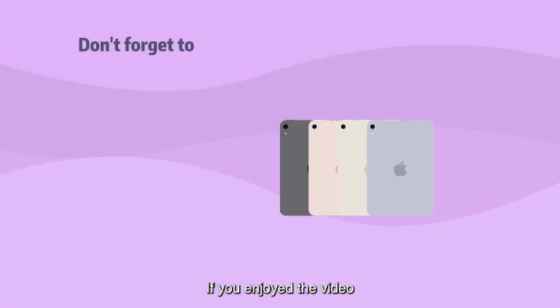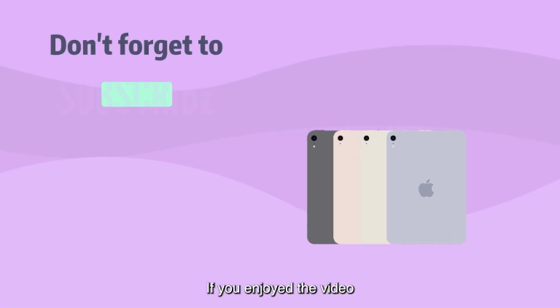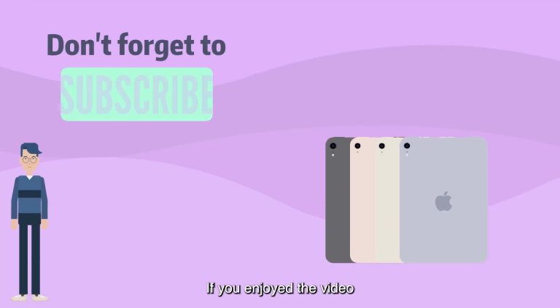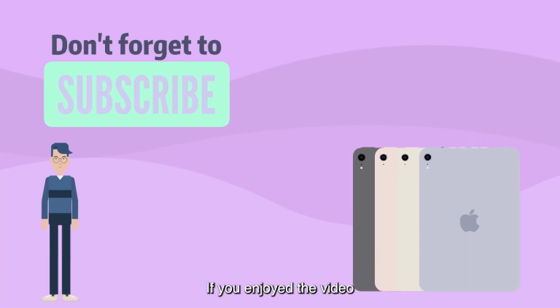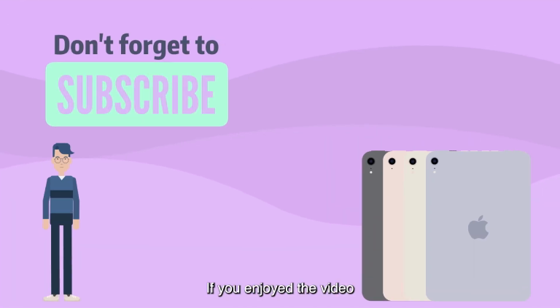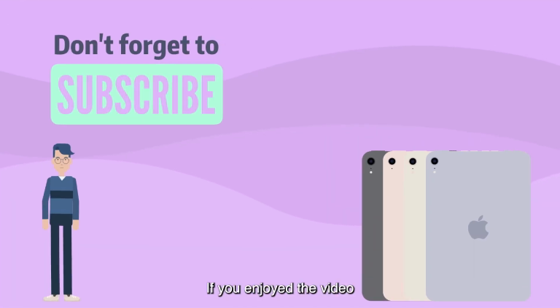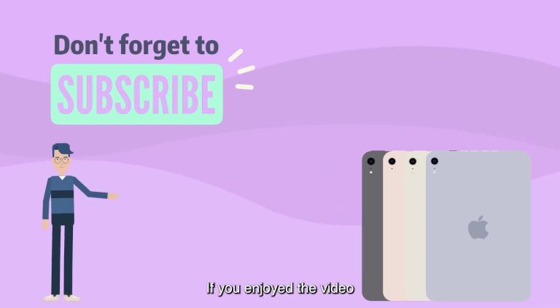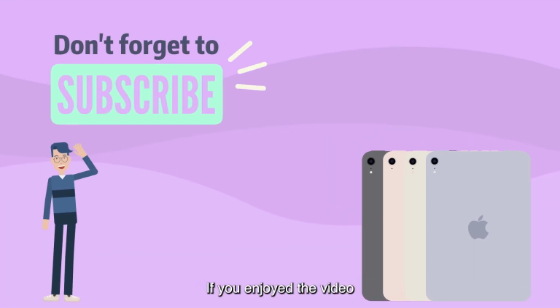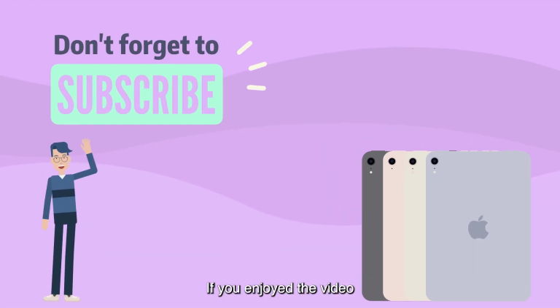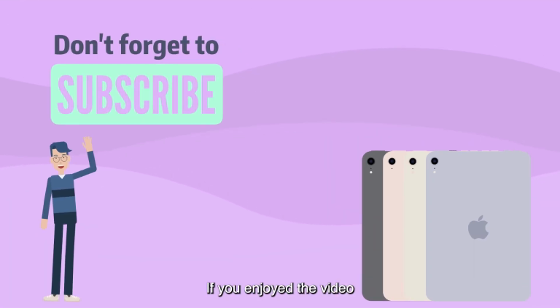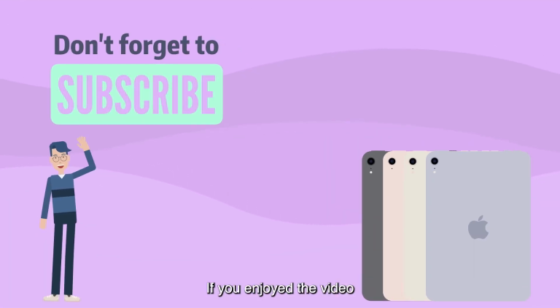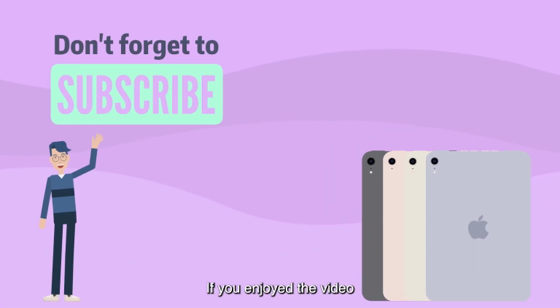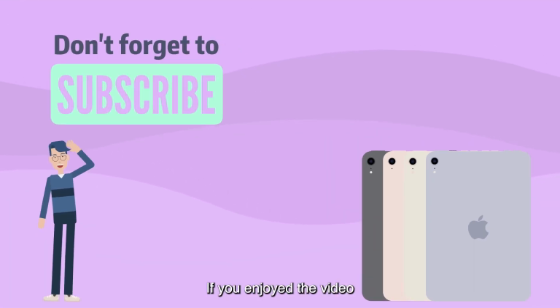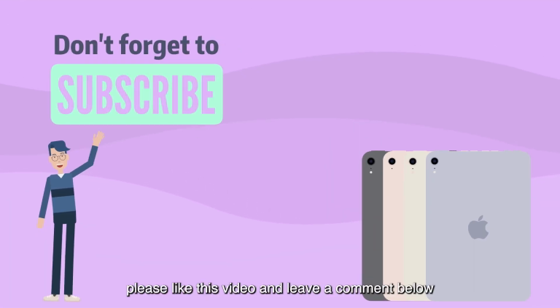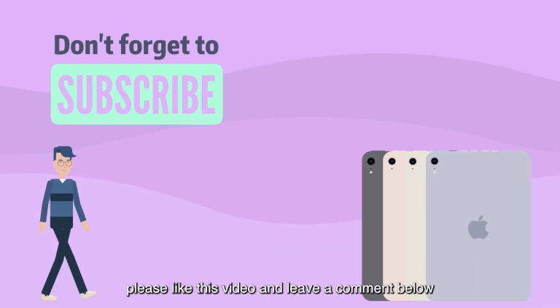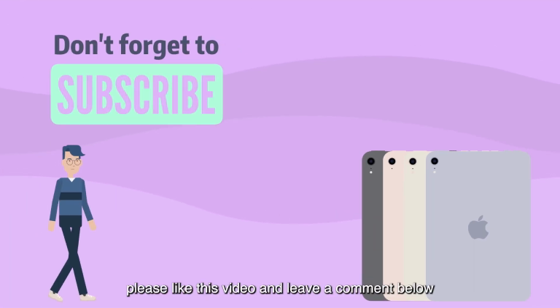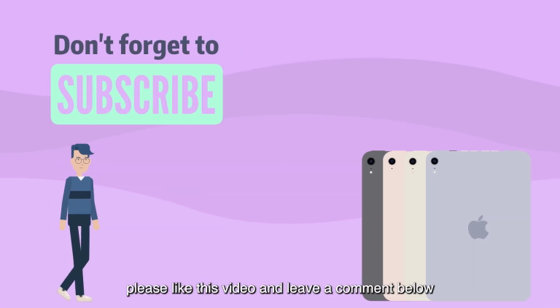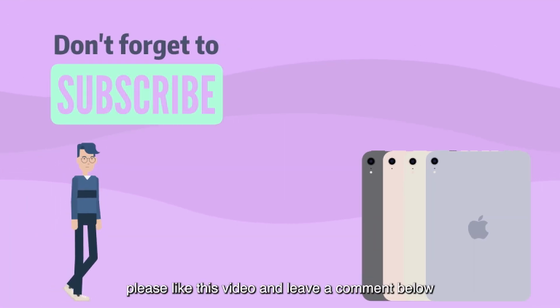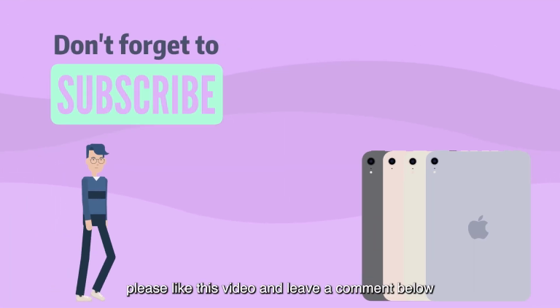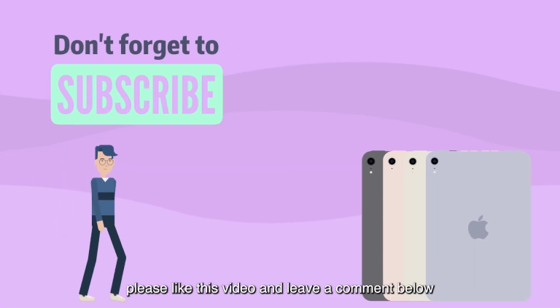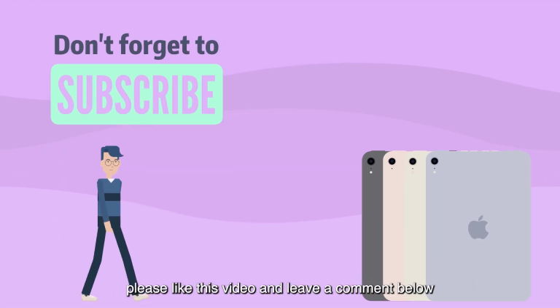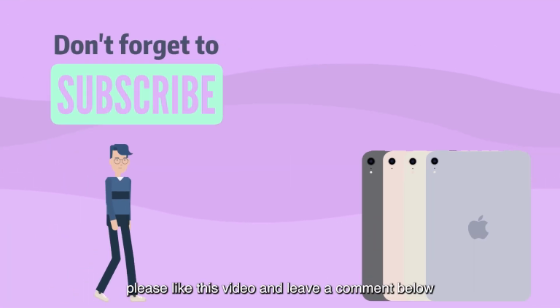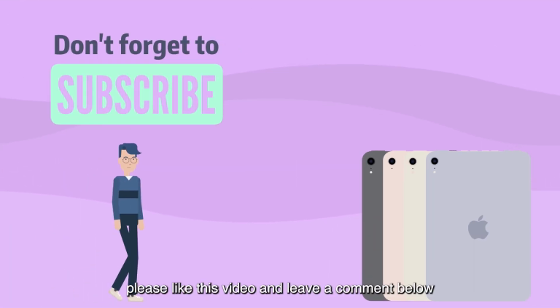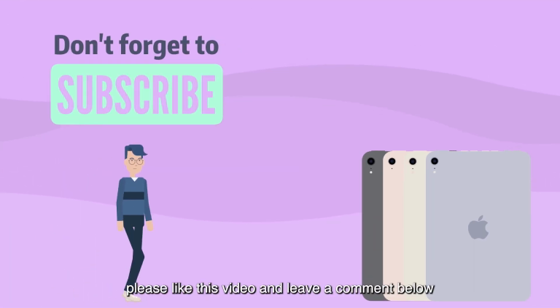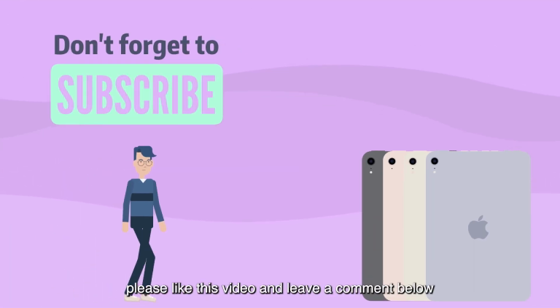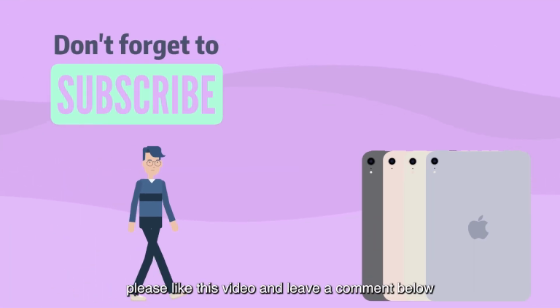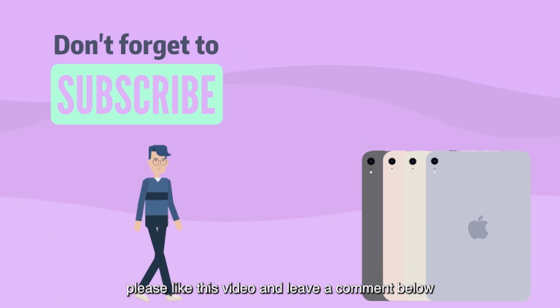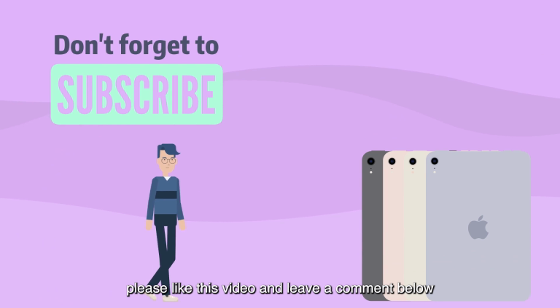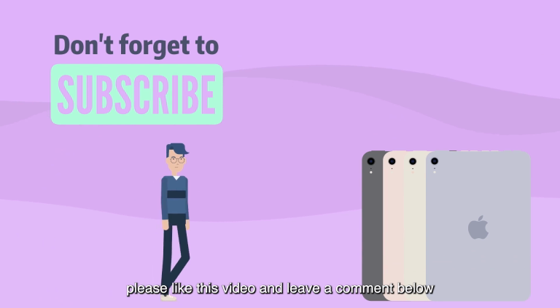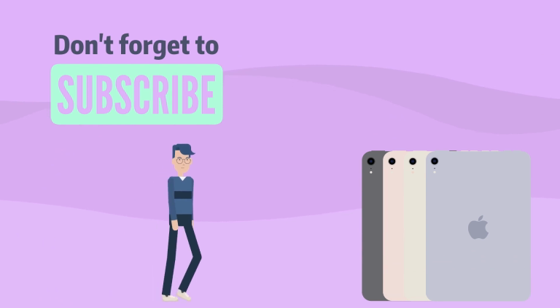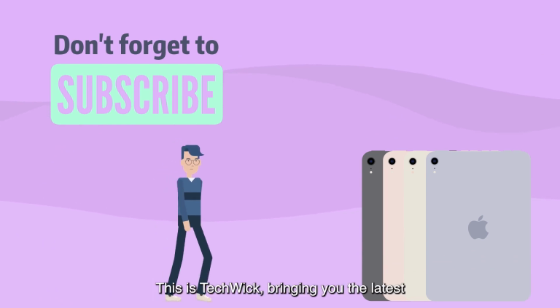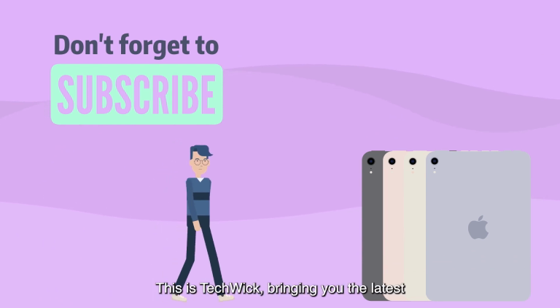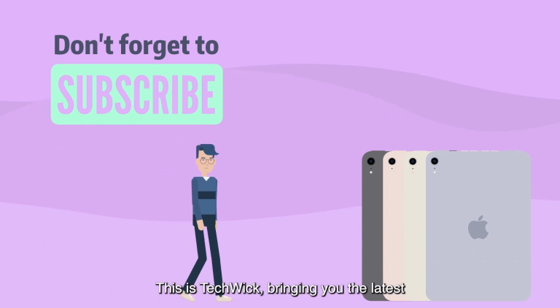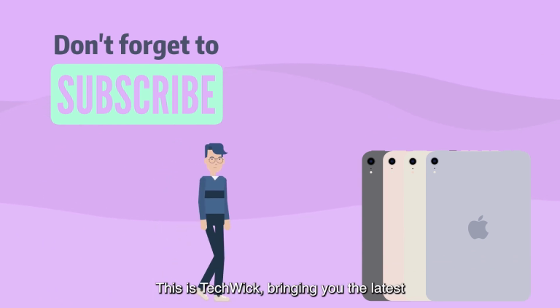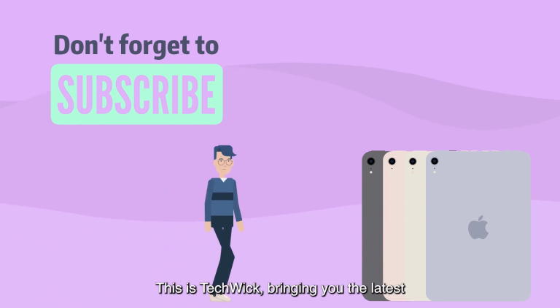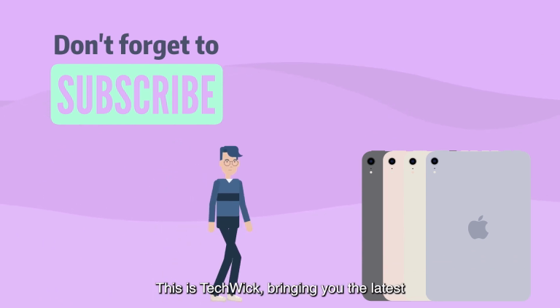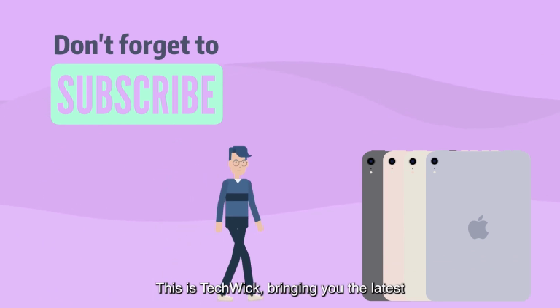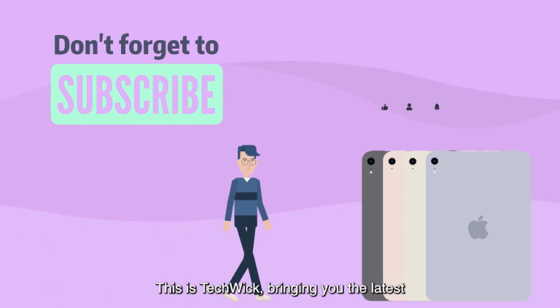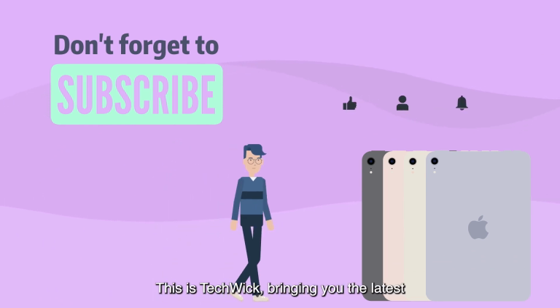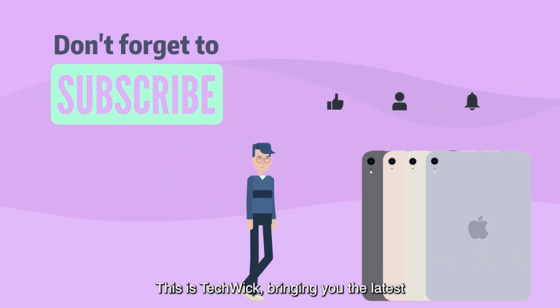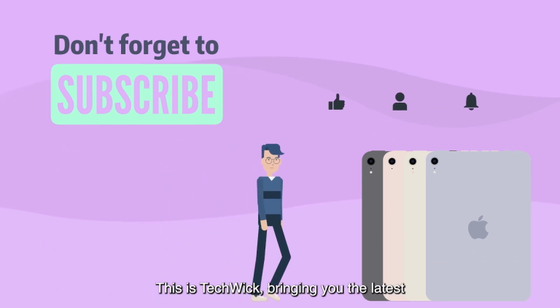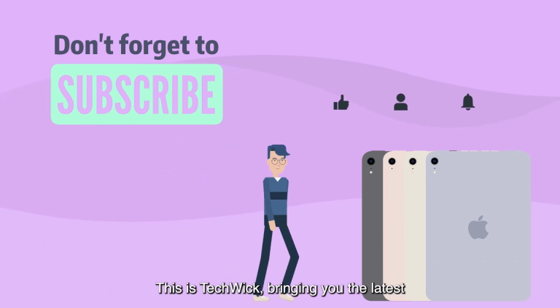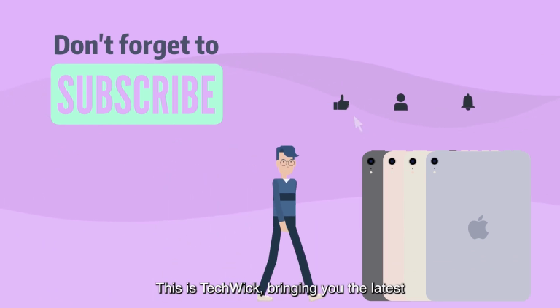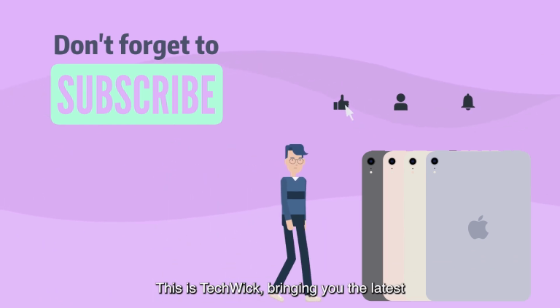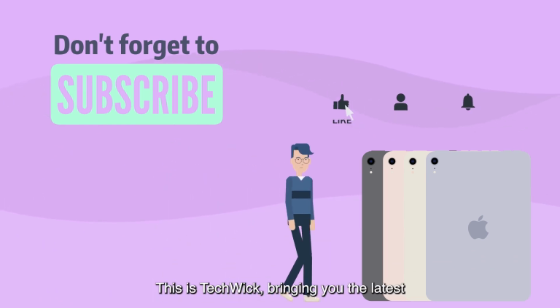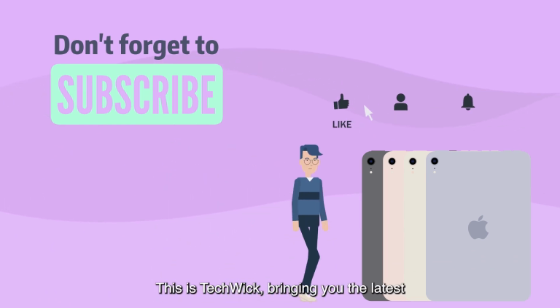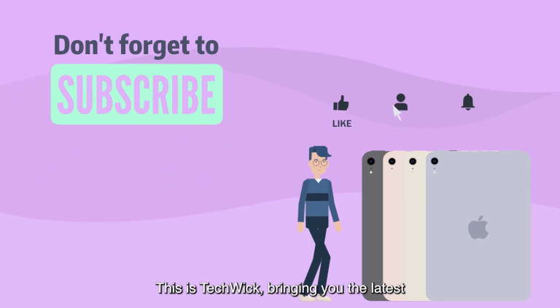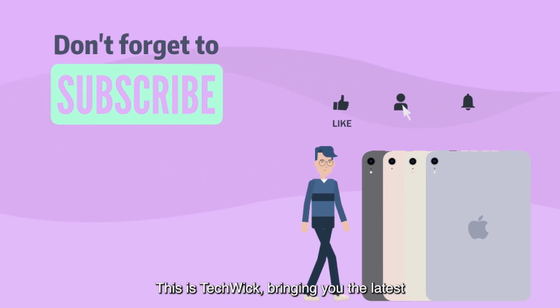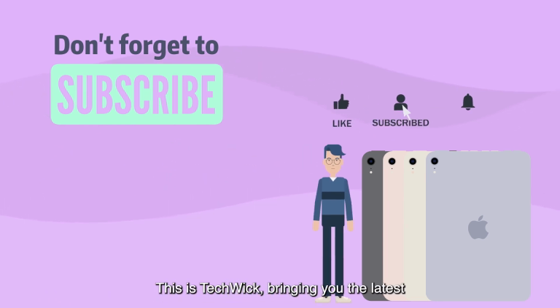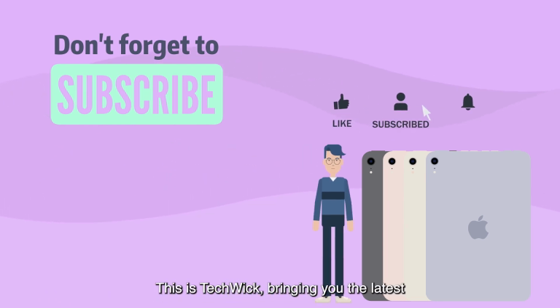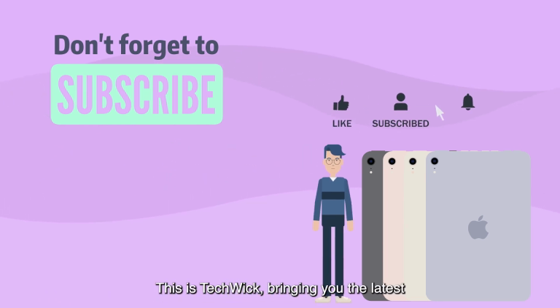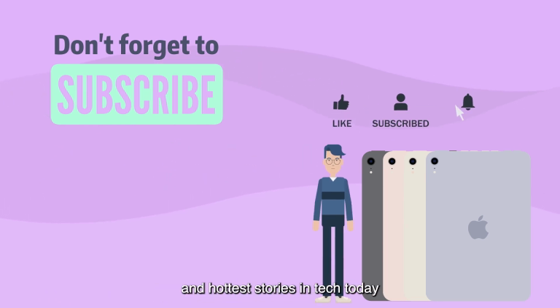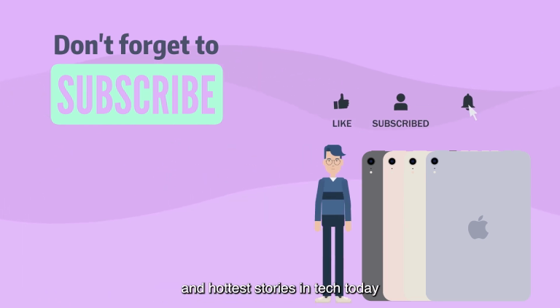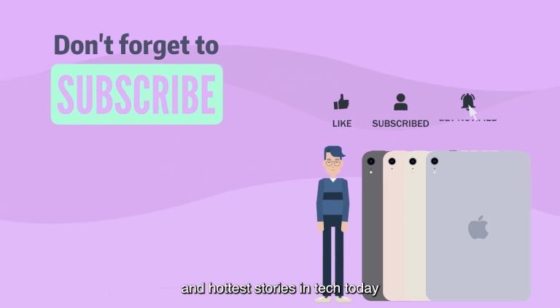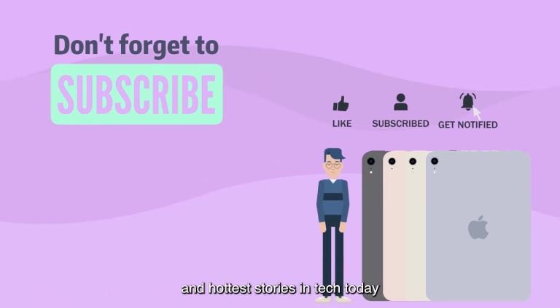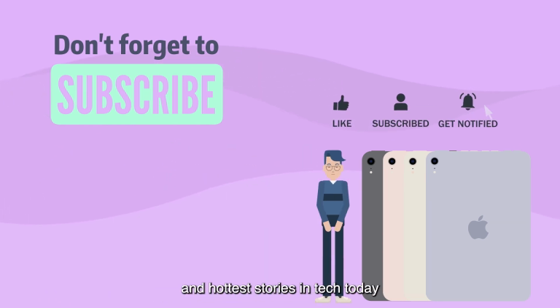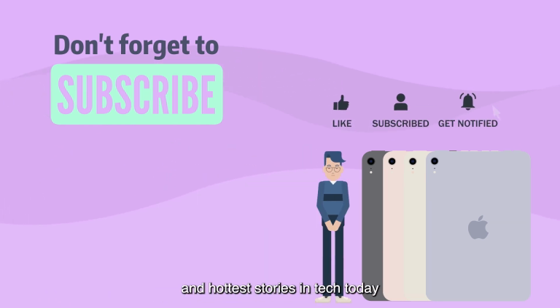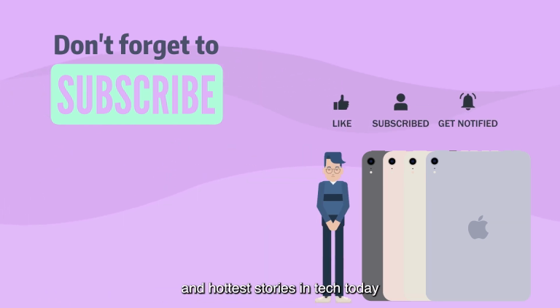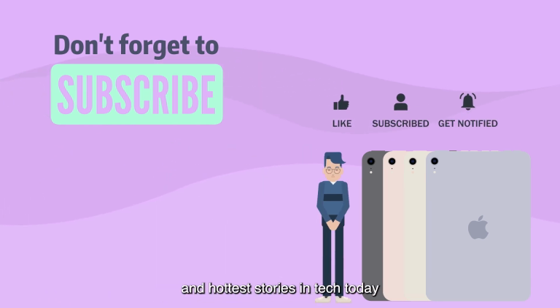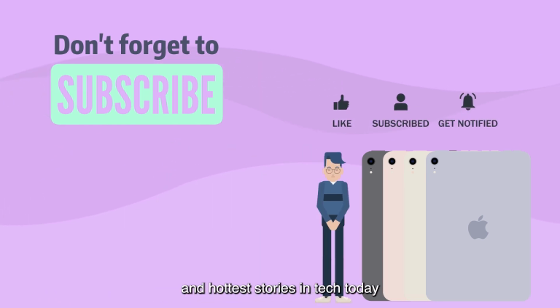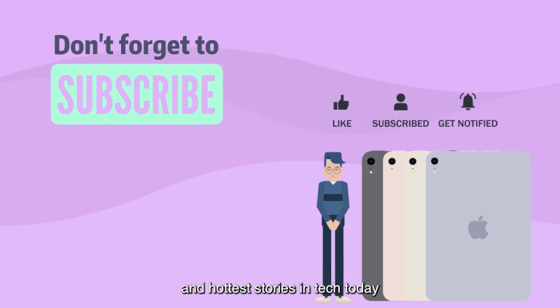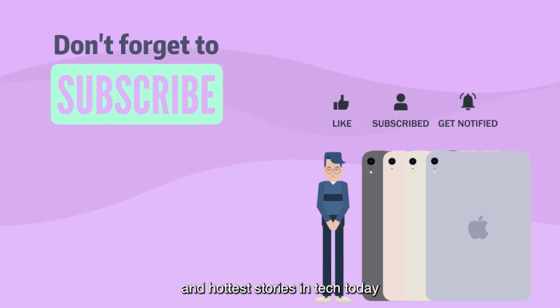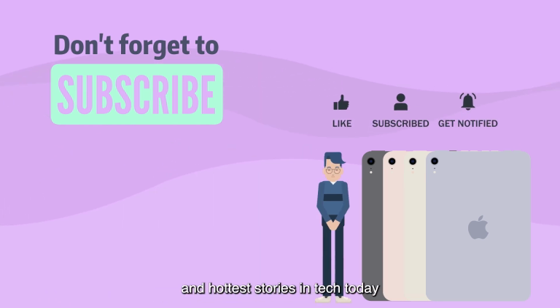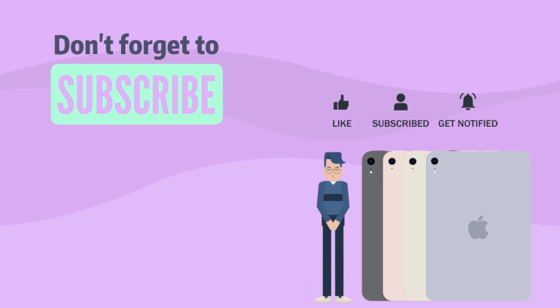If you enjoyed the video, please like this video and leave a comment below. This is TechWik, bringing you the latest and hottest stories in tech today.